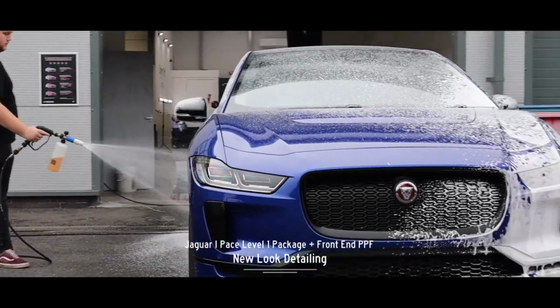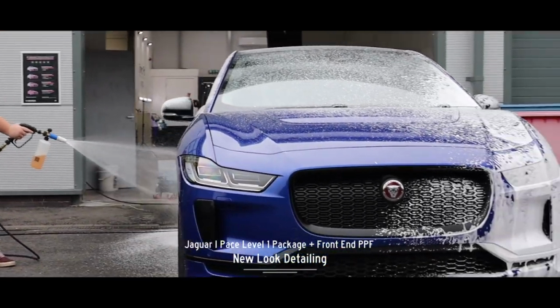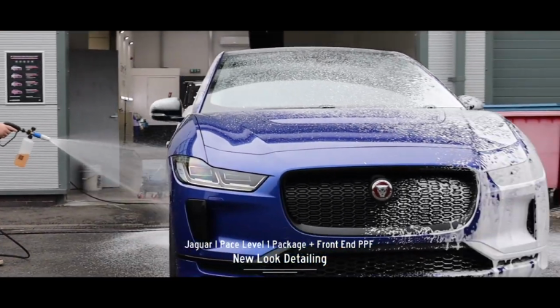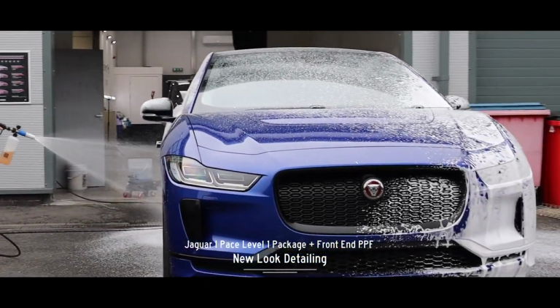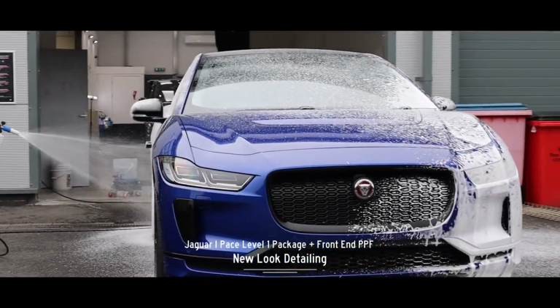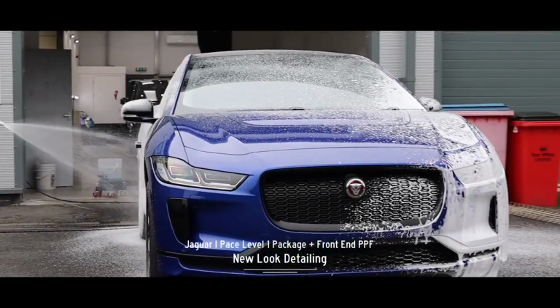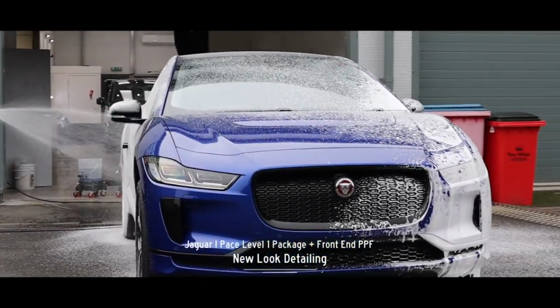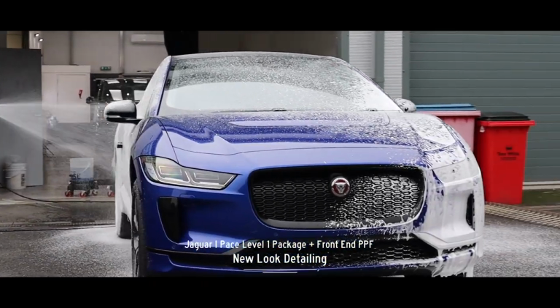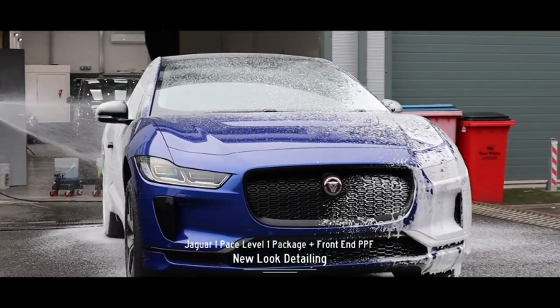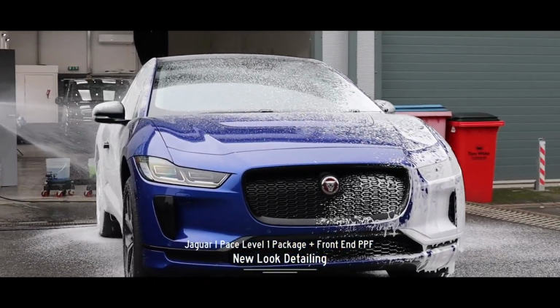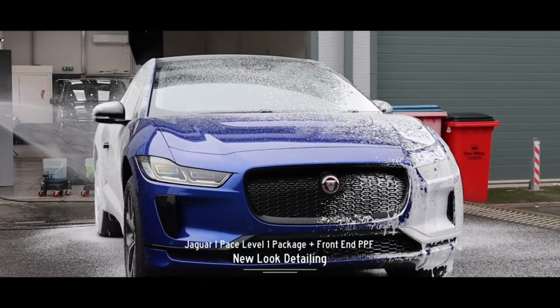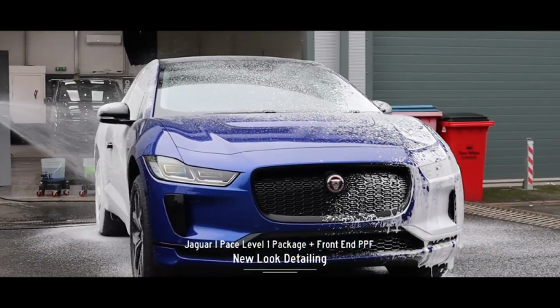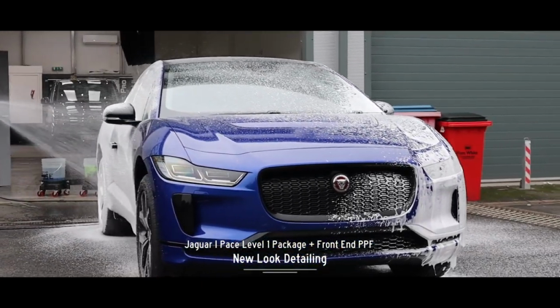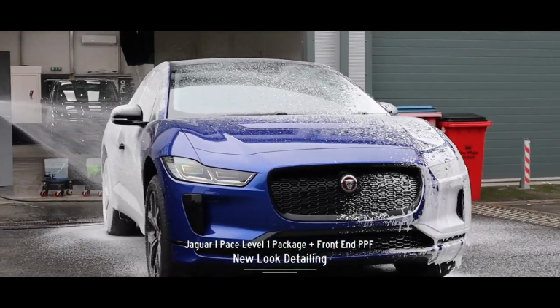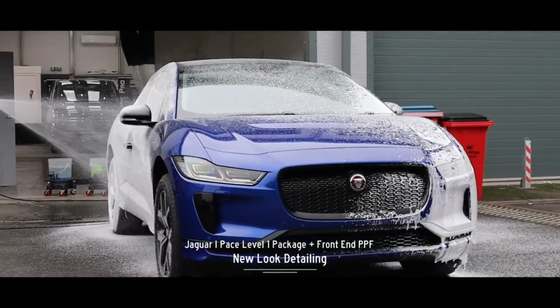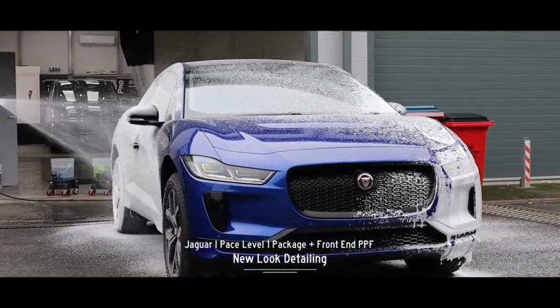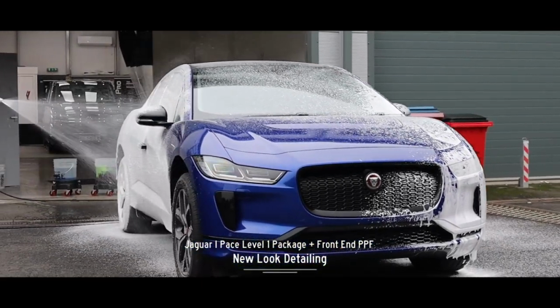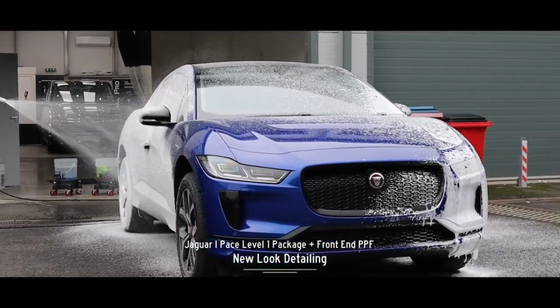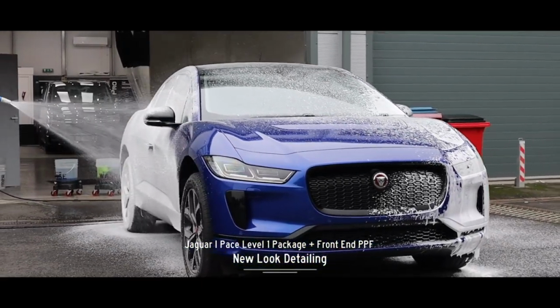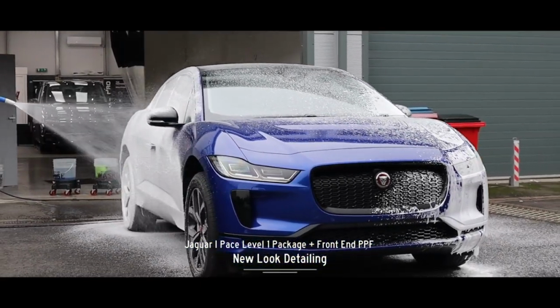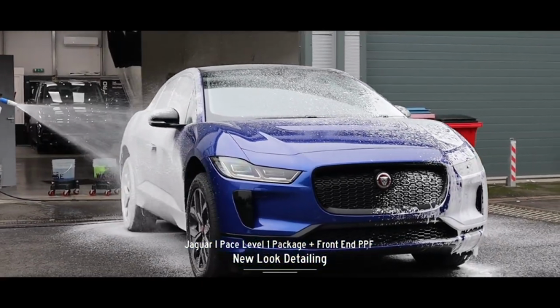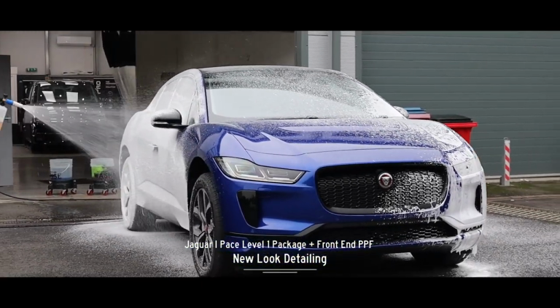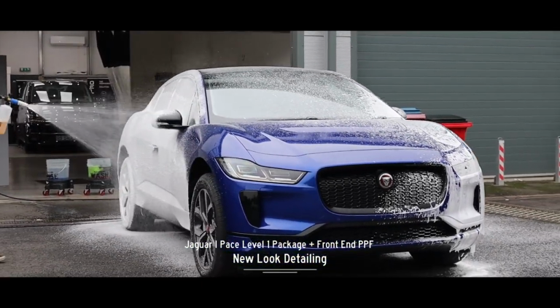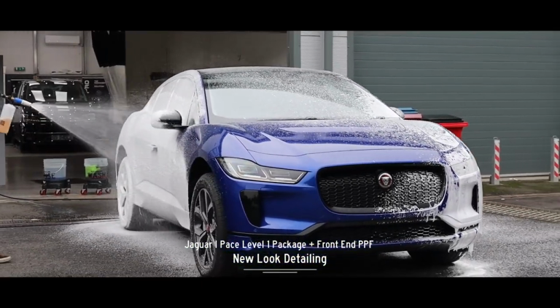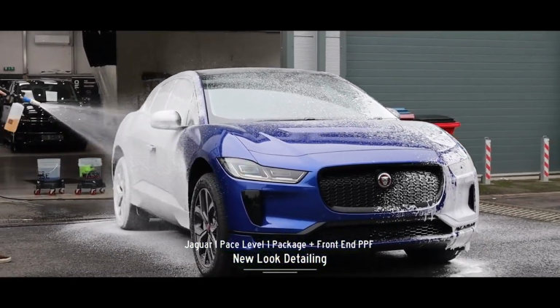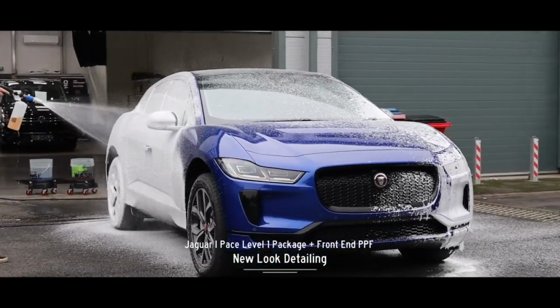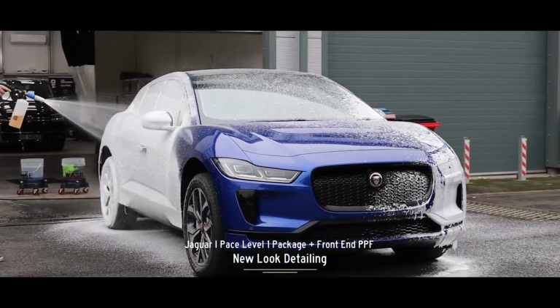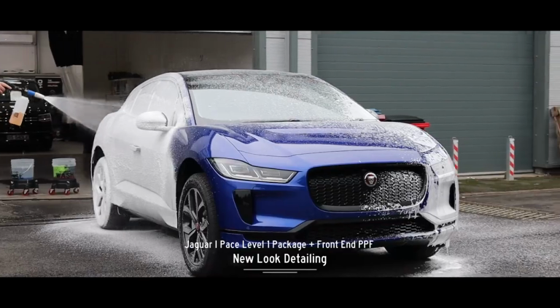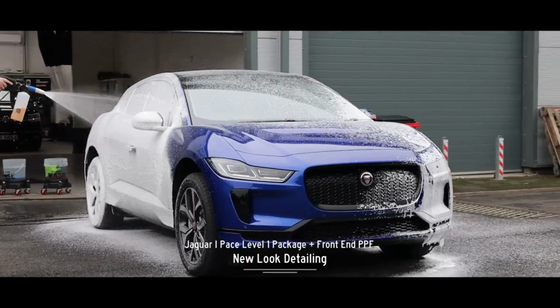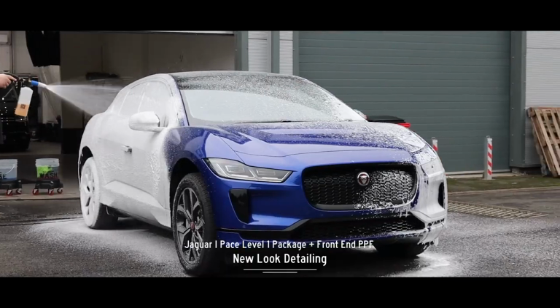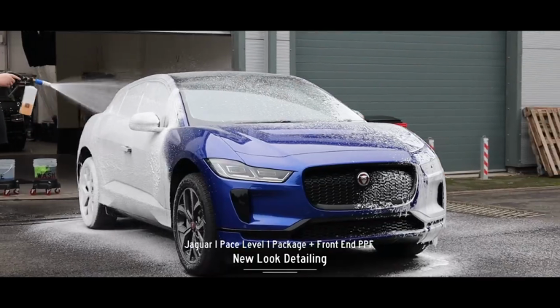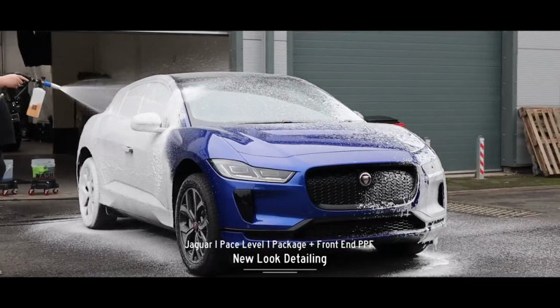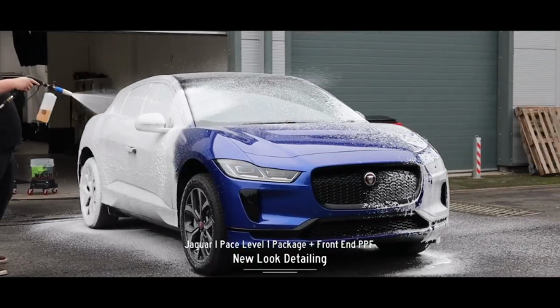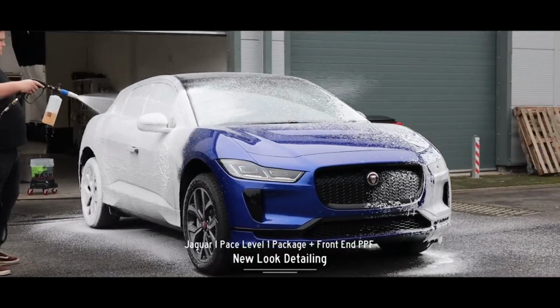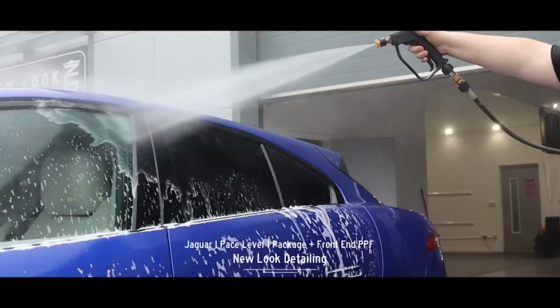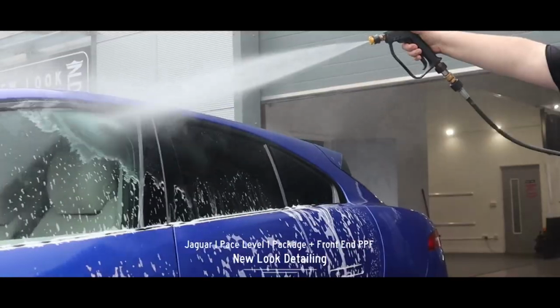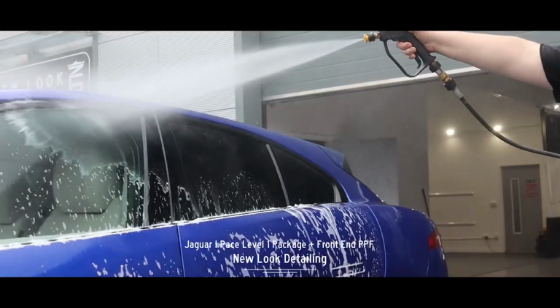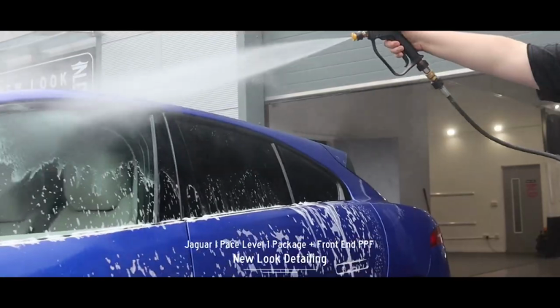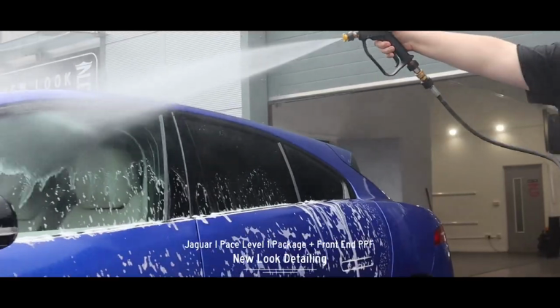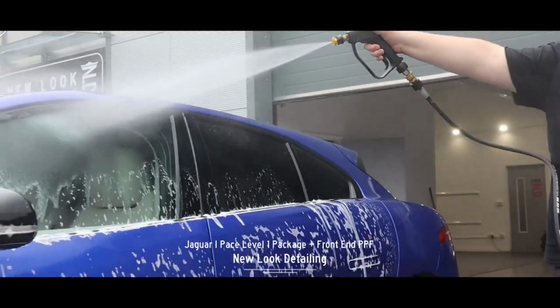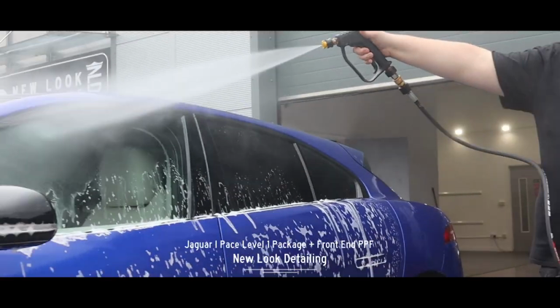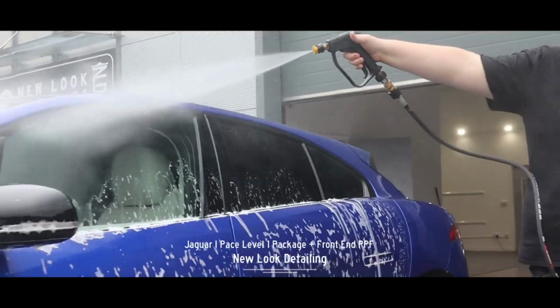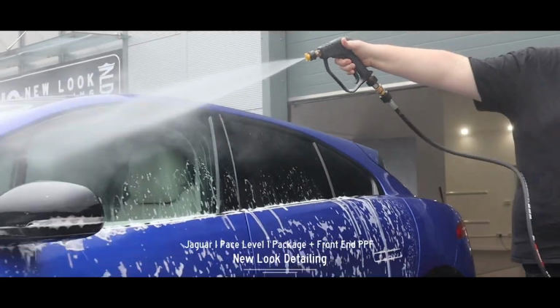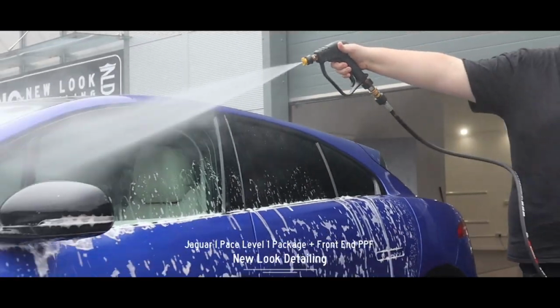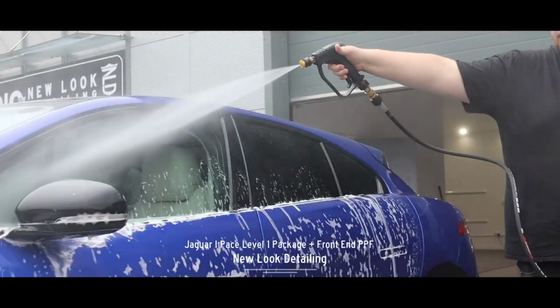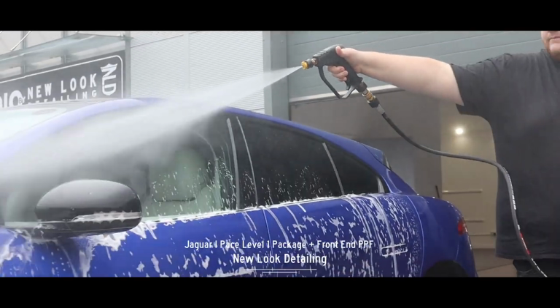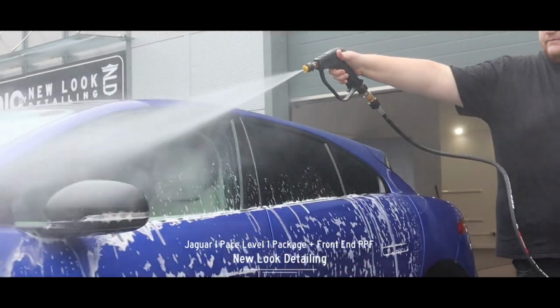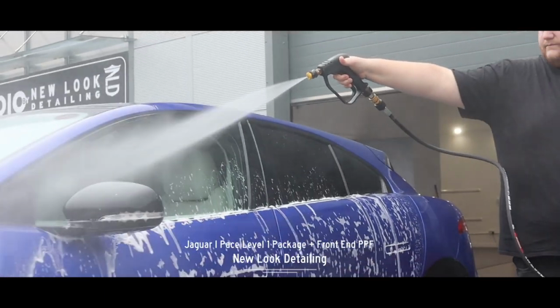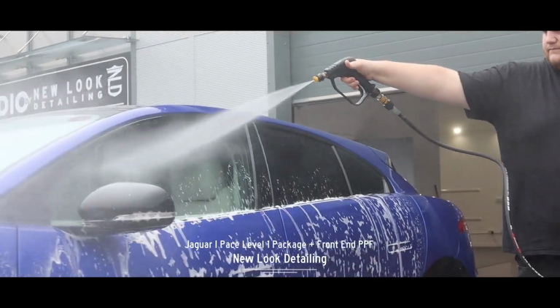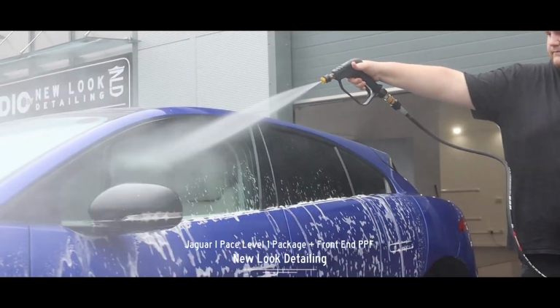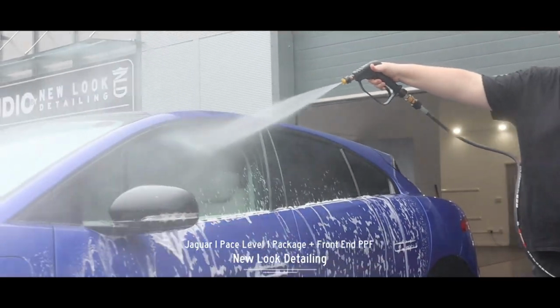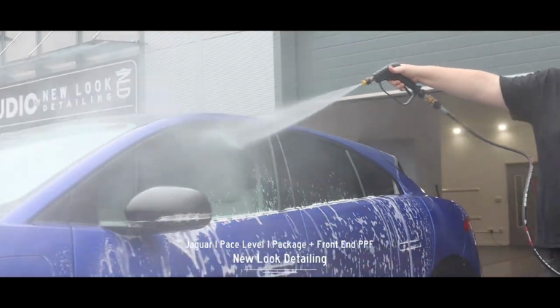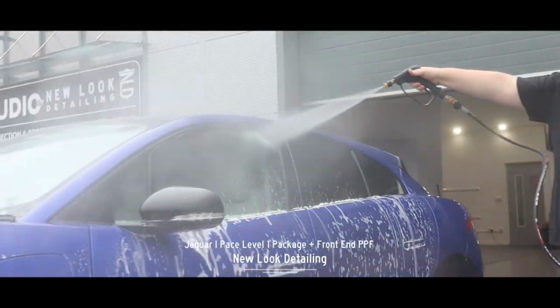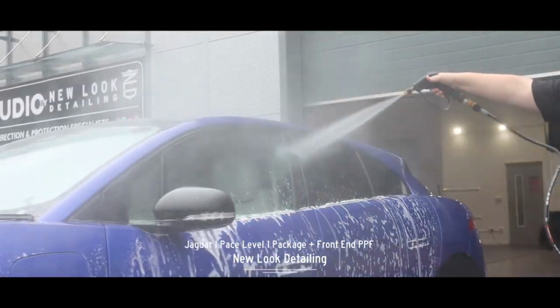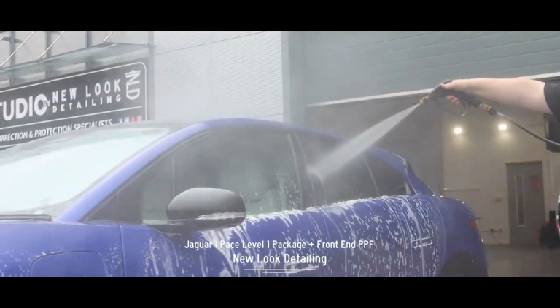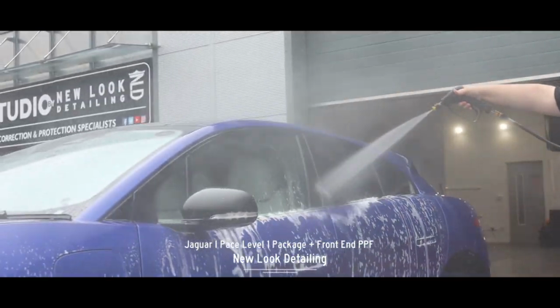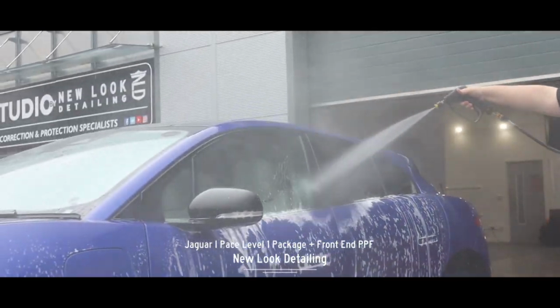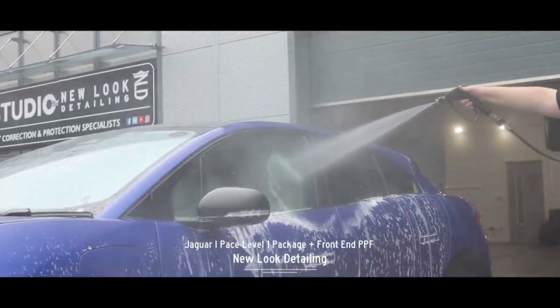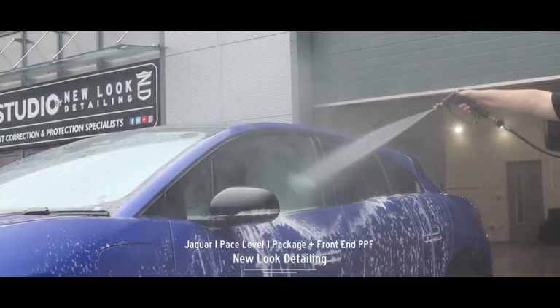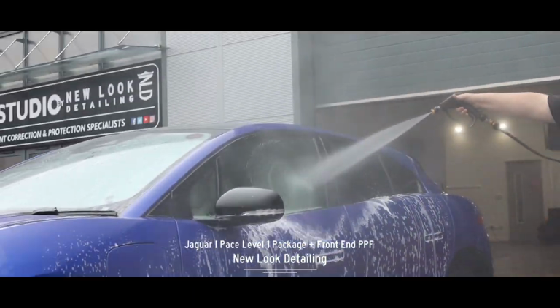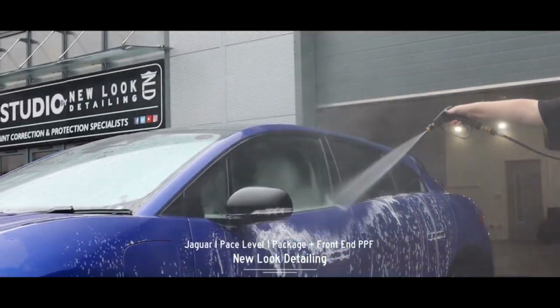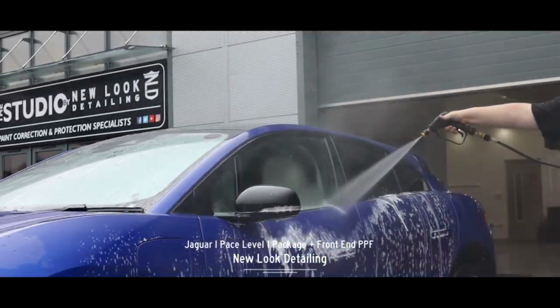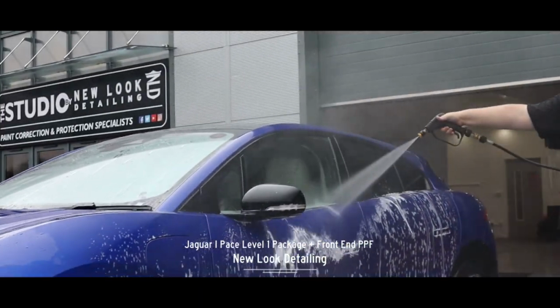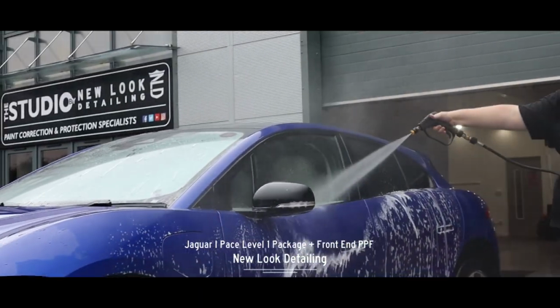What's going on guys, welcome back to the channel. Today we've got this Jaguar I-Pace in for a Level 1 protection package along with front-end PPF. Let's get on with the video.